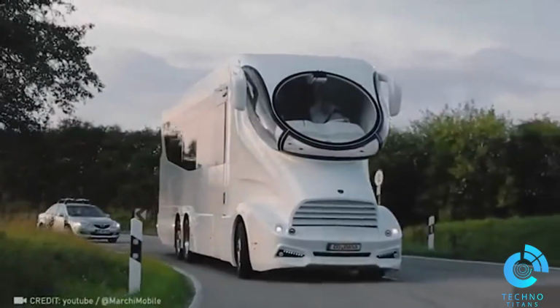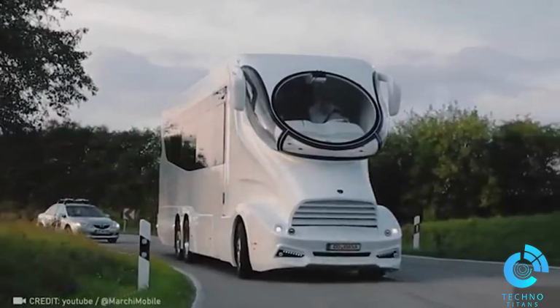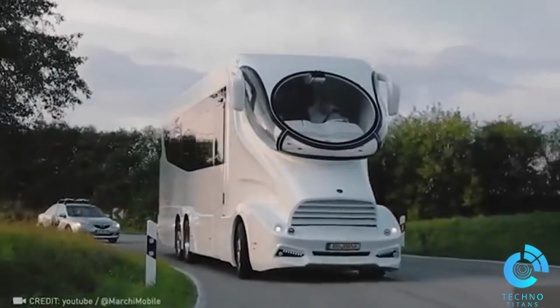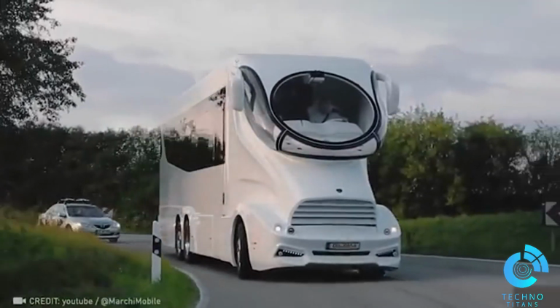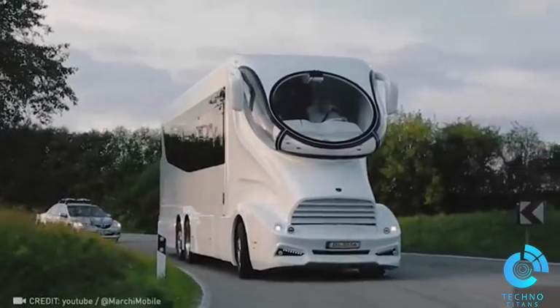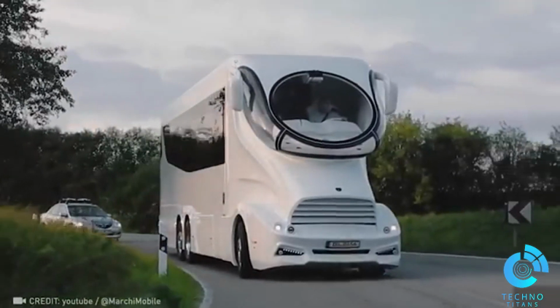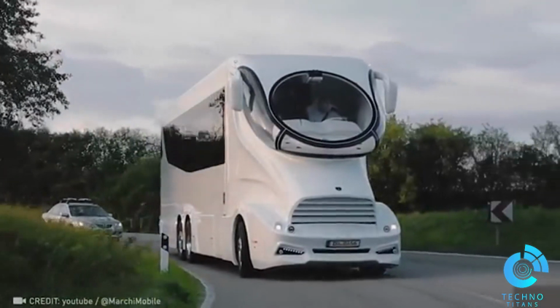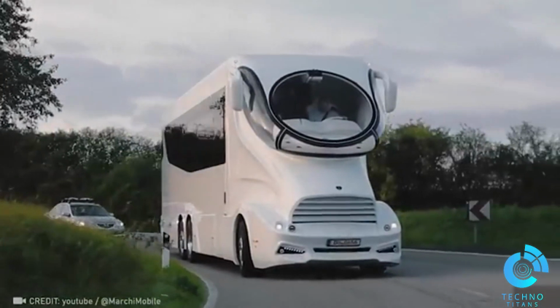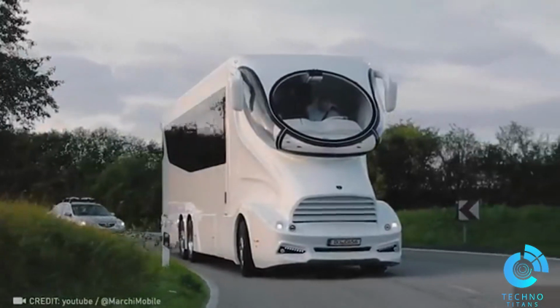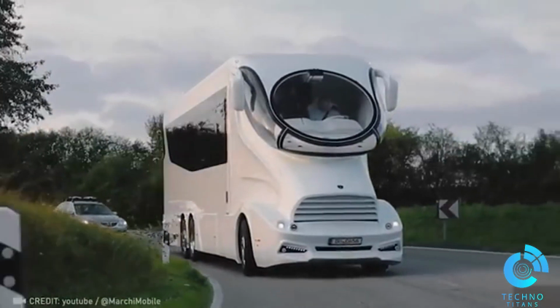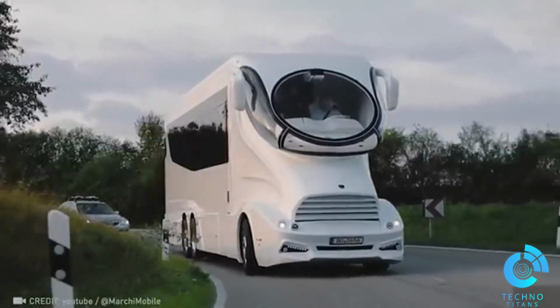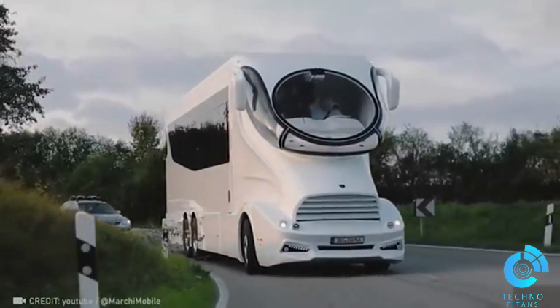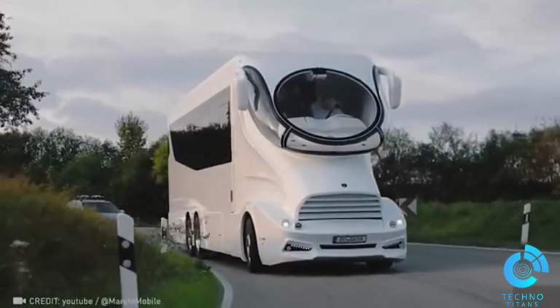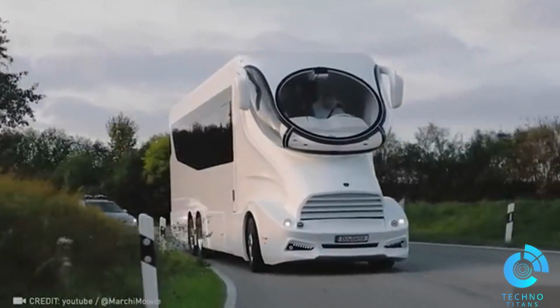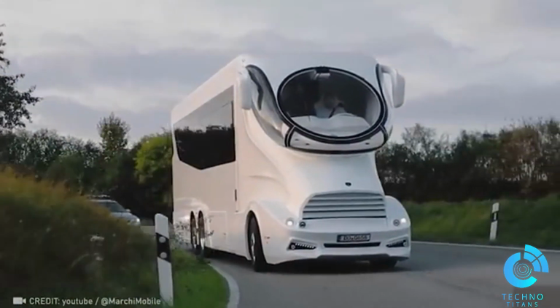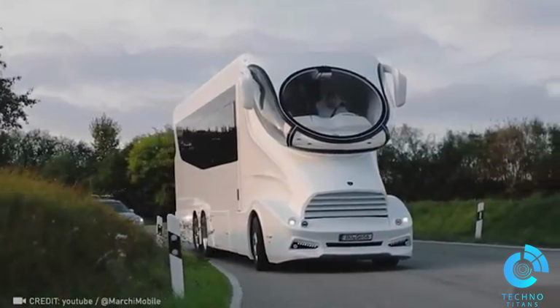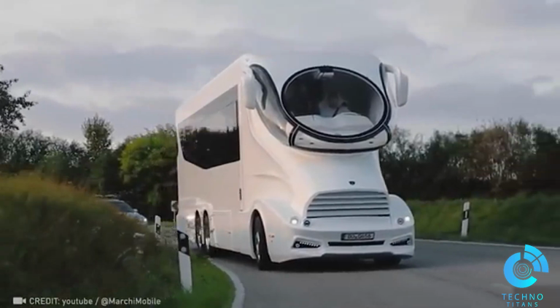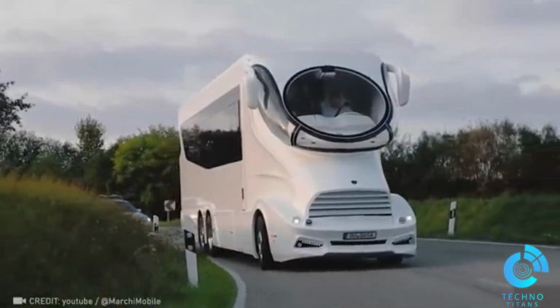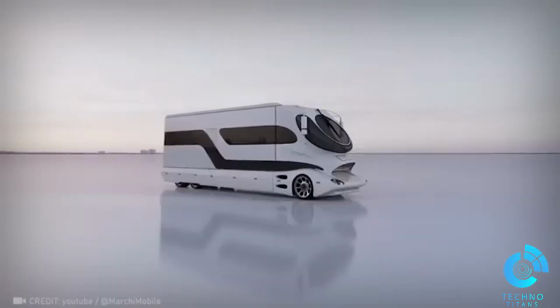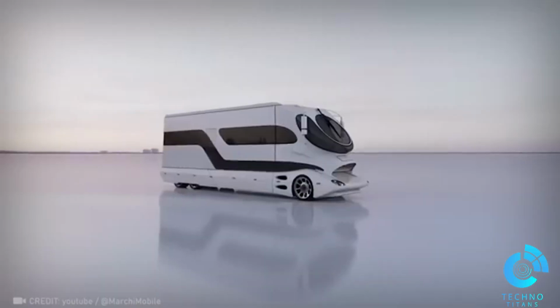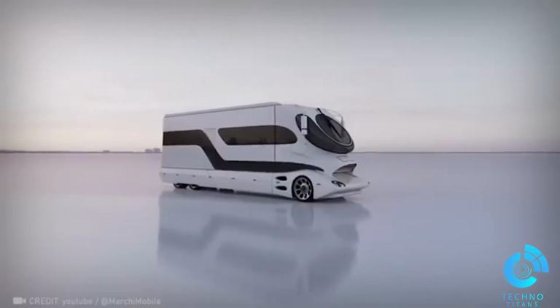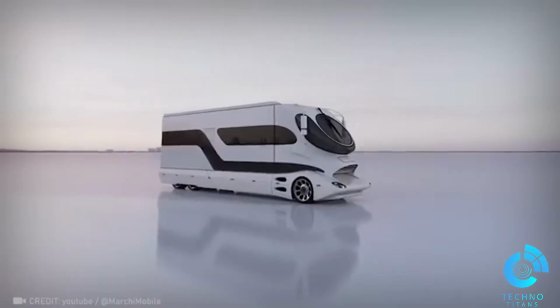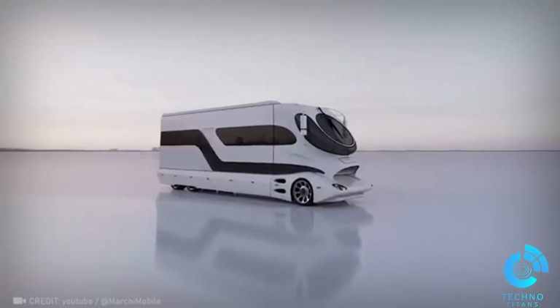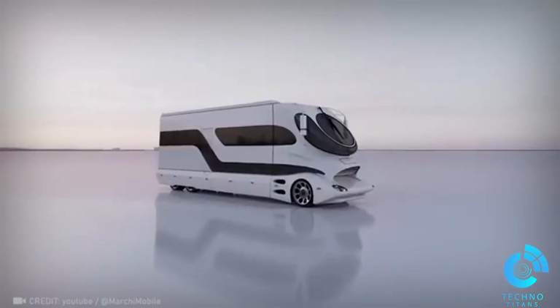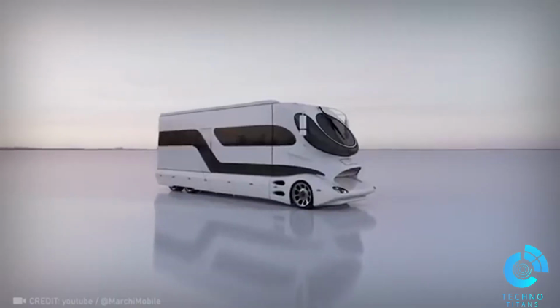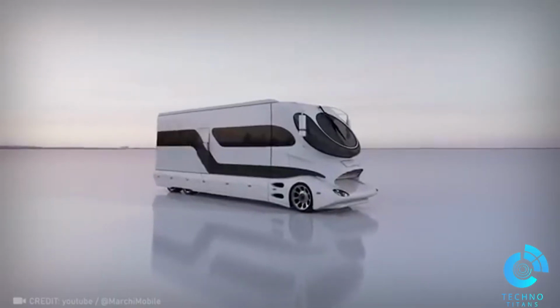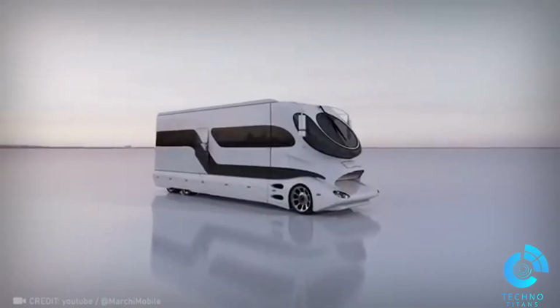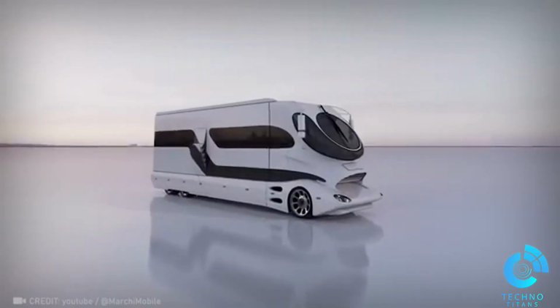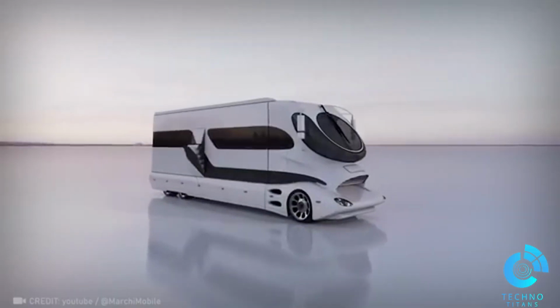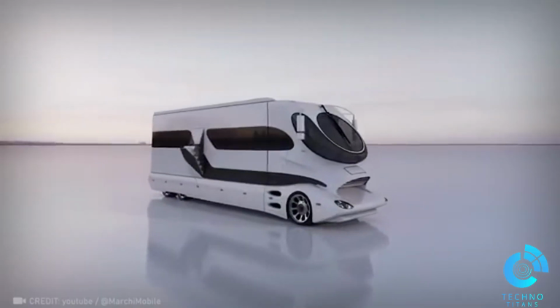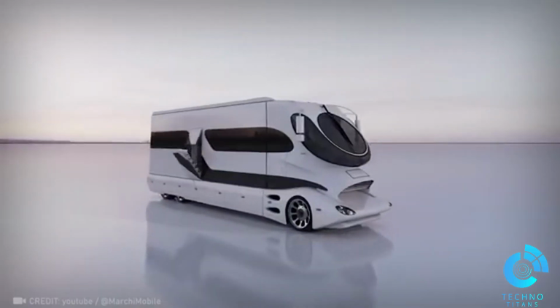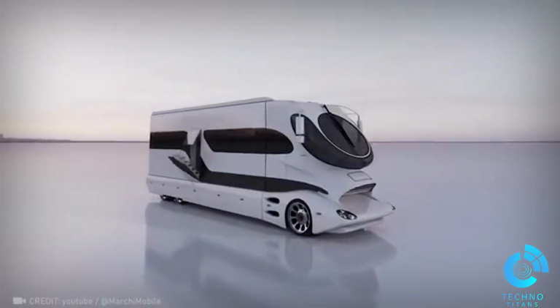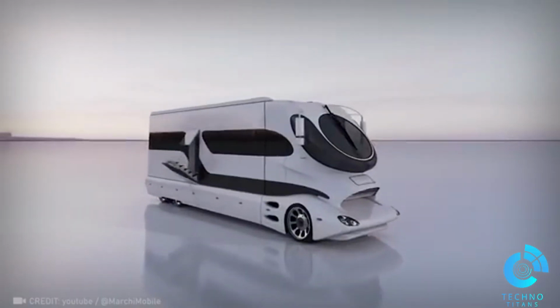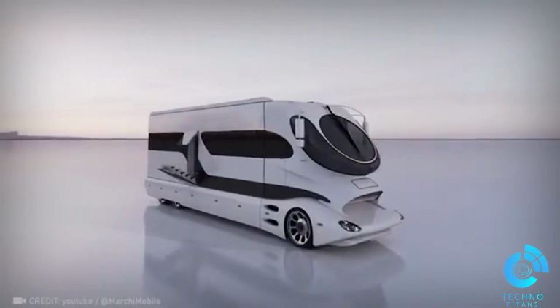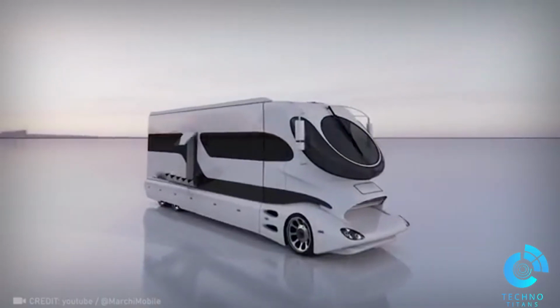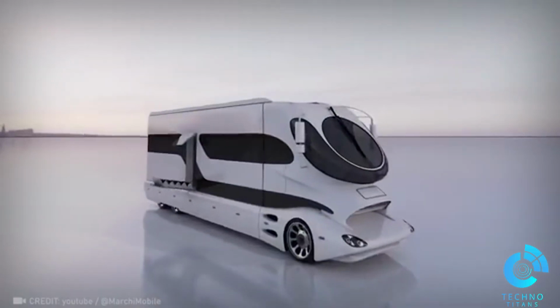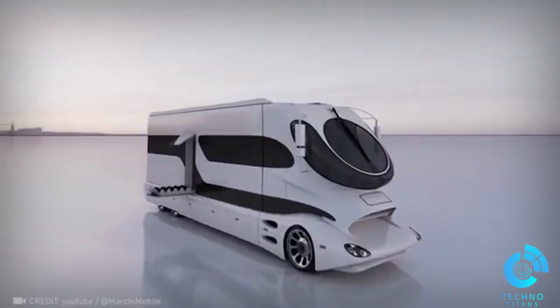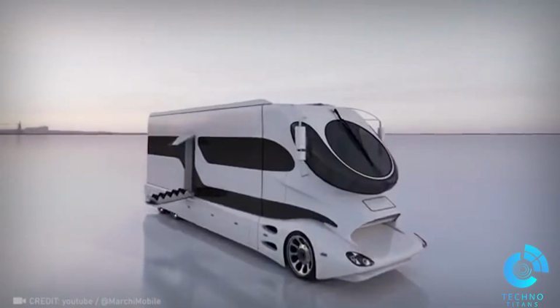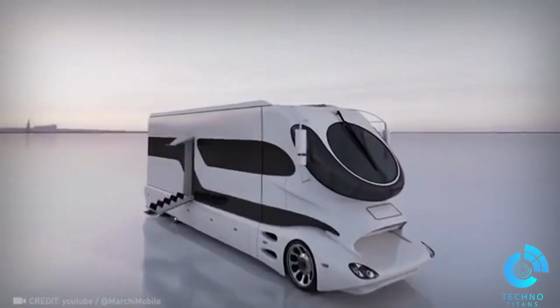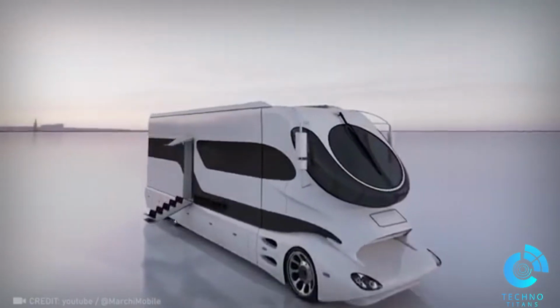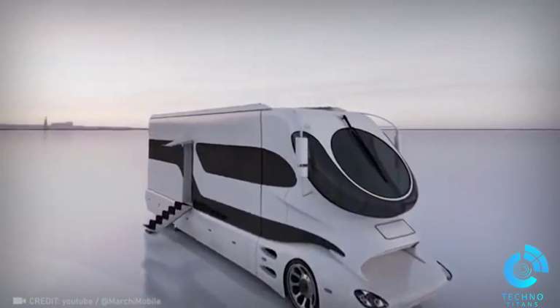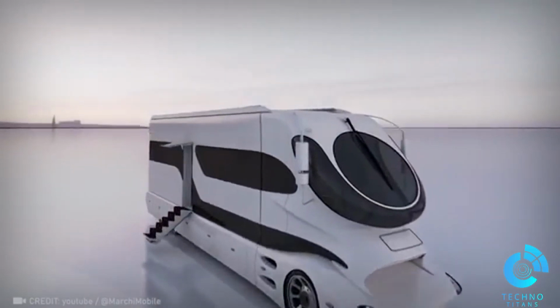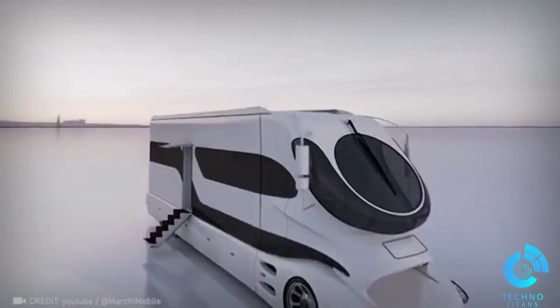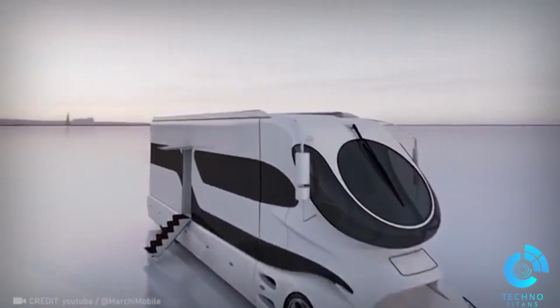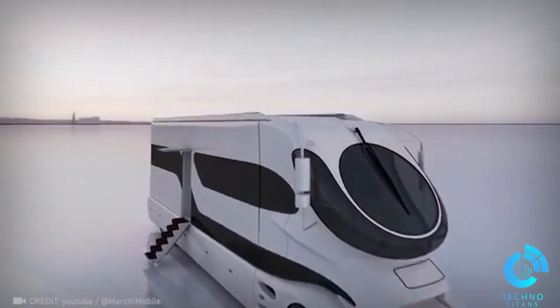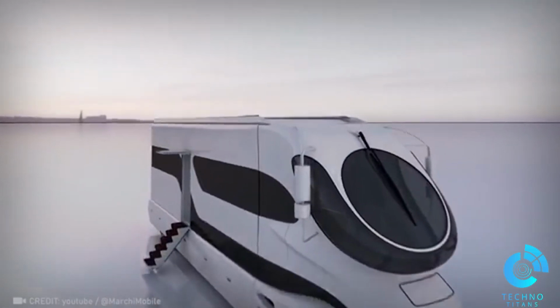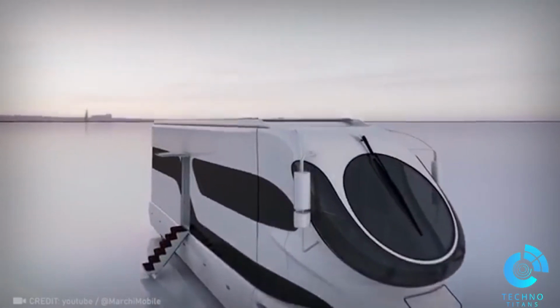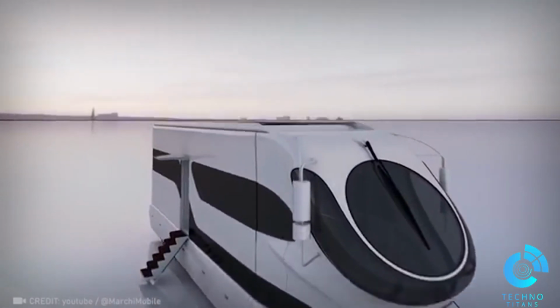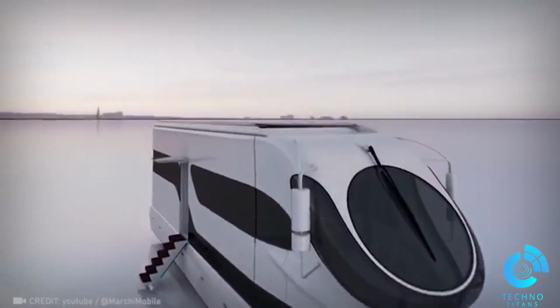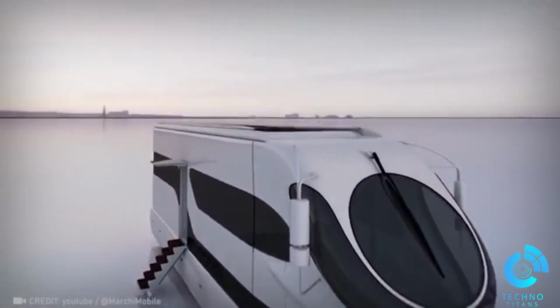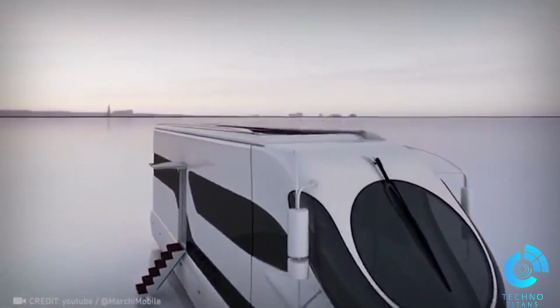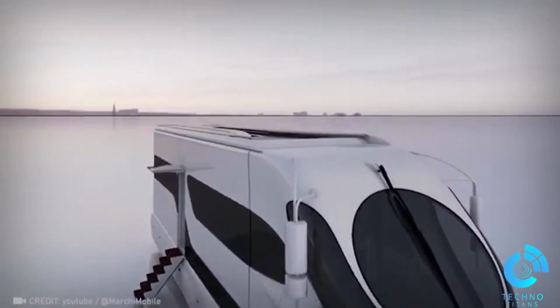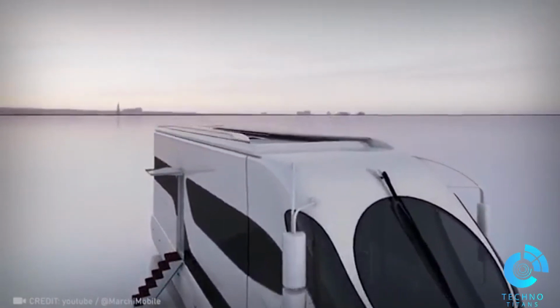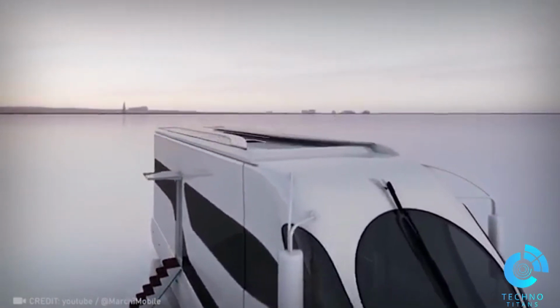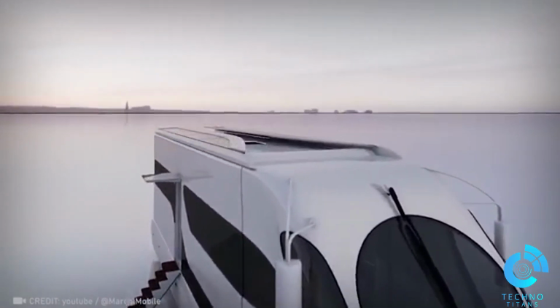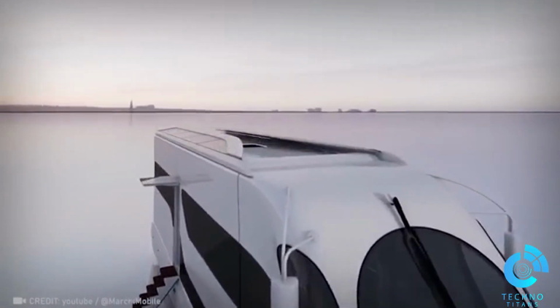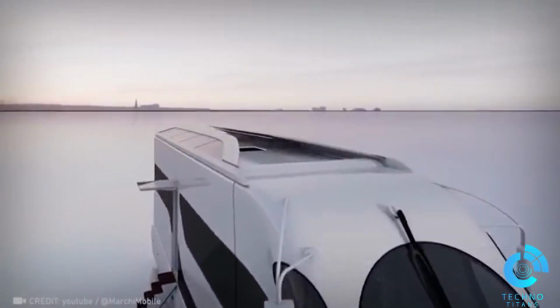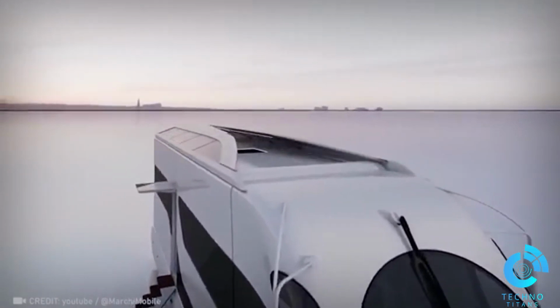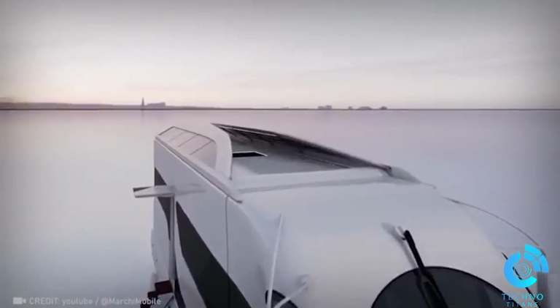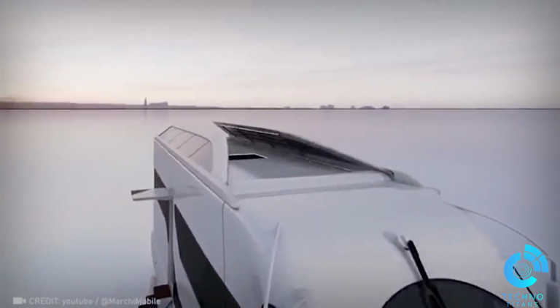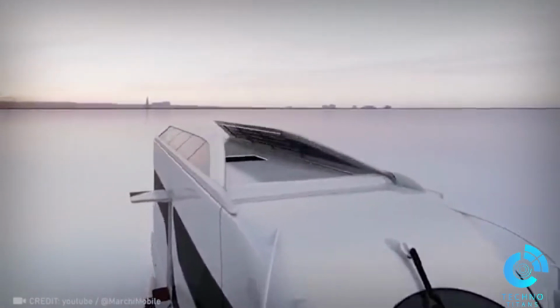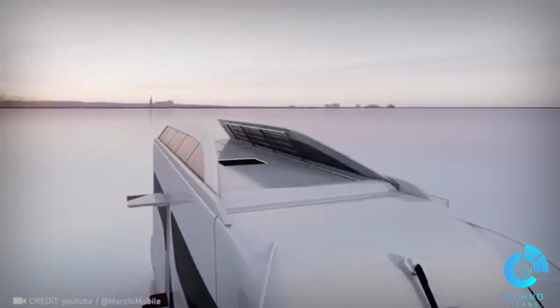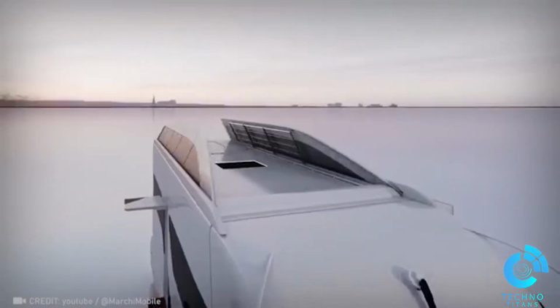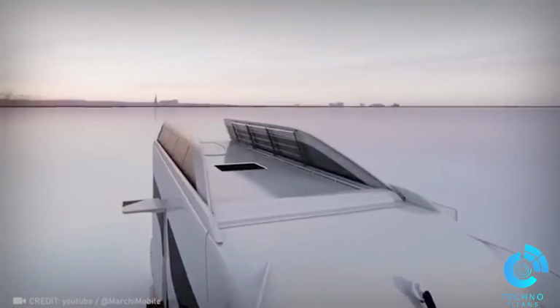Meet the Element Palazzo, a unique mobile home with some cool surprises, like the ability to host an awesome rooftop dinner.